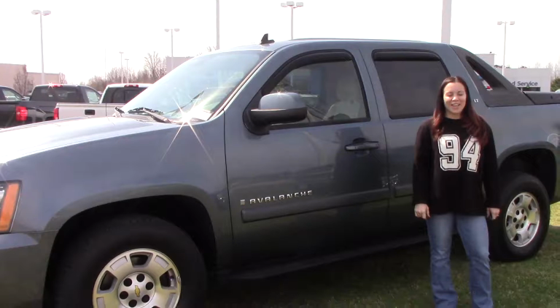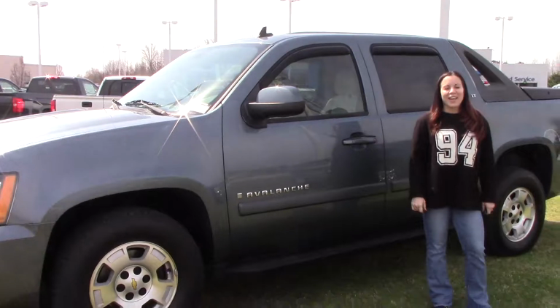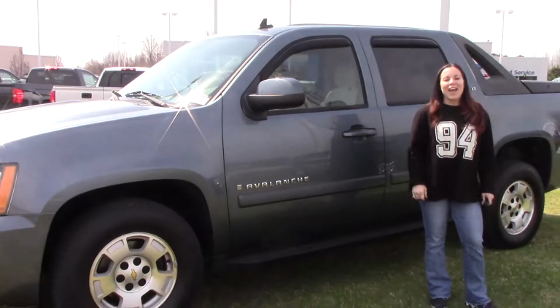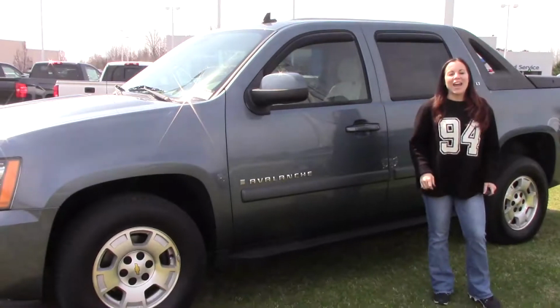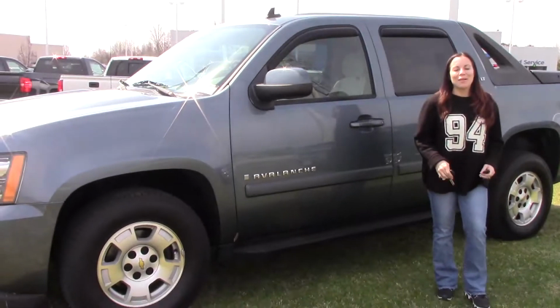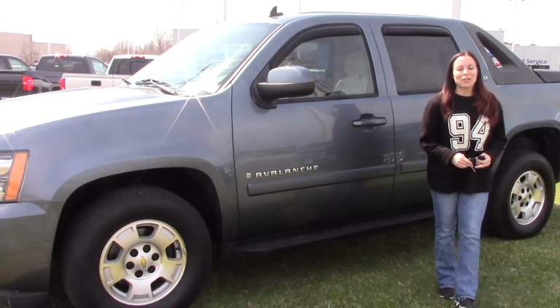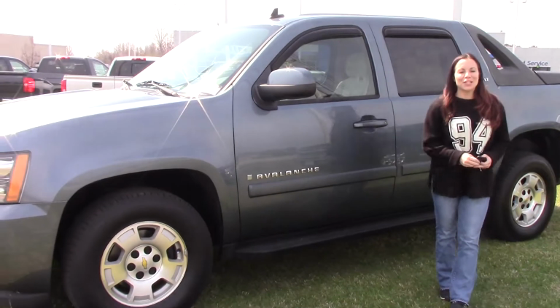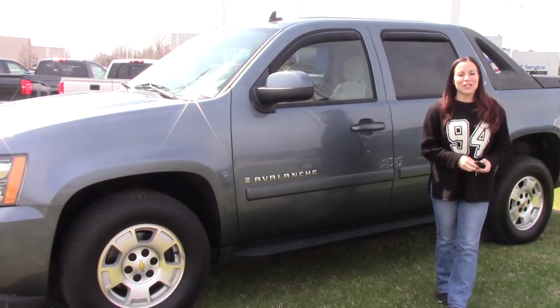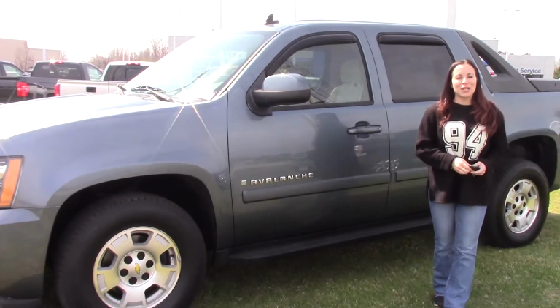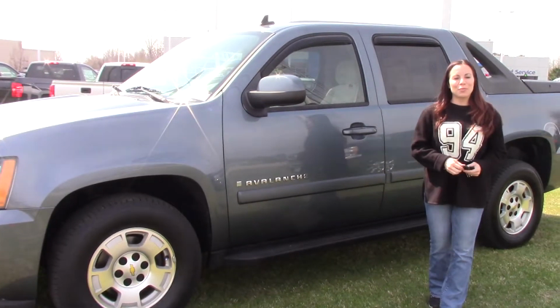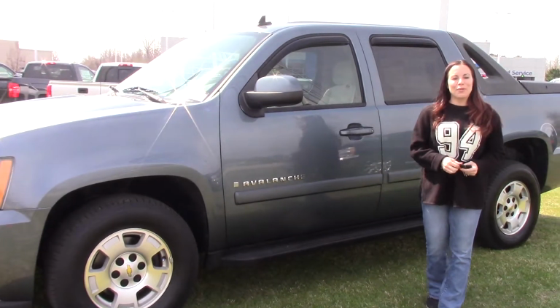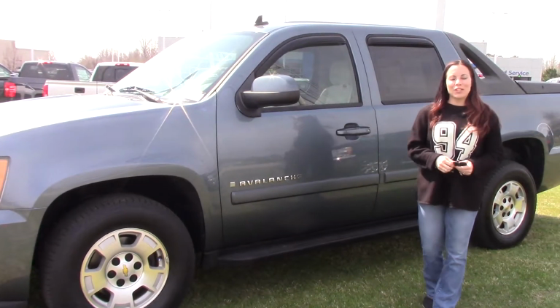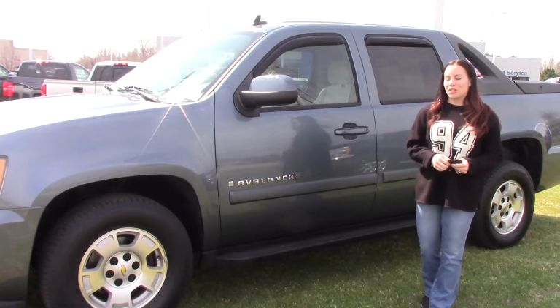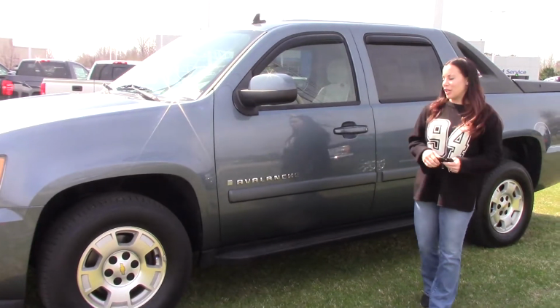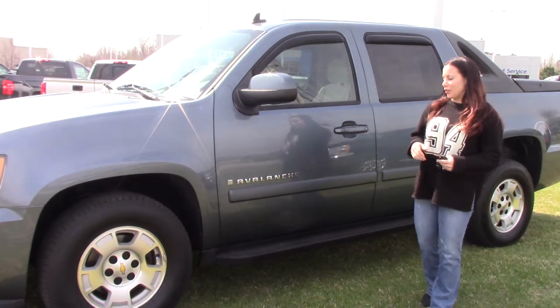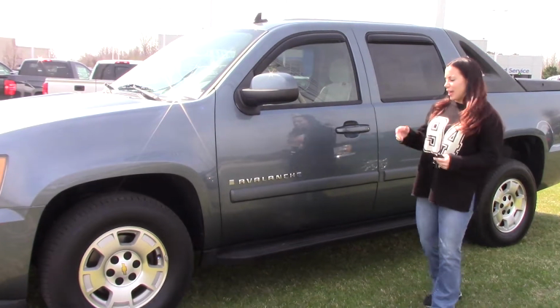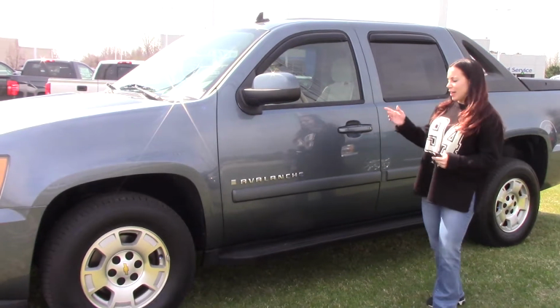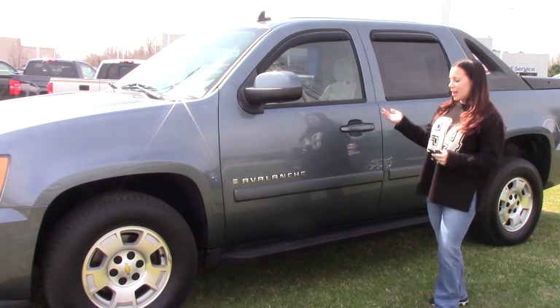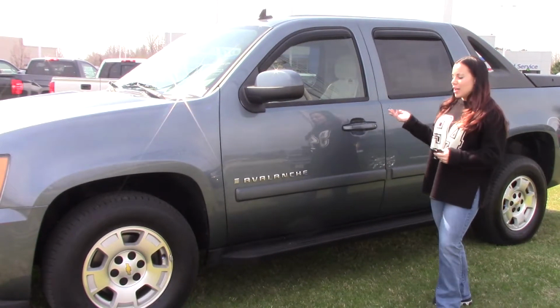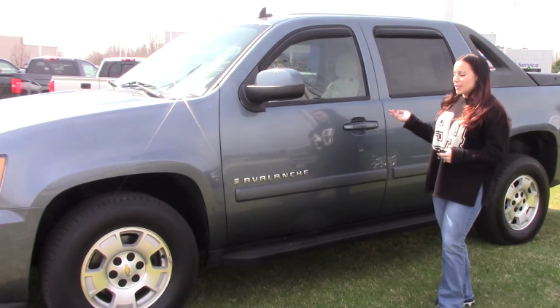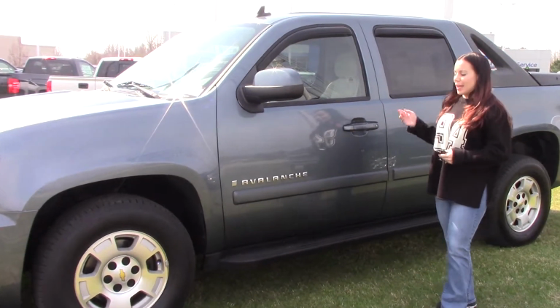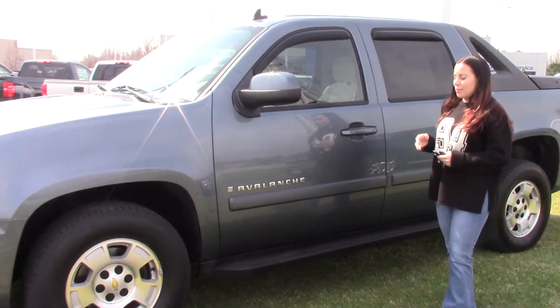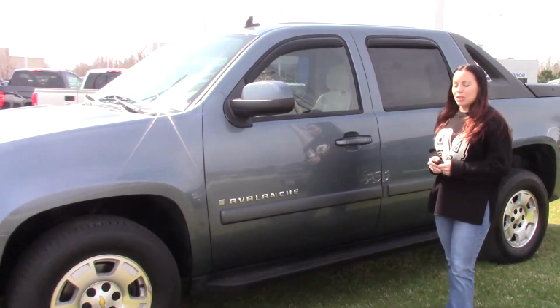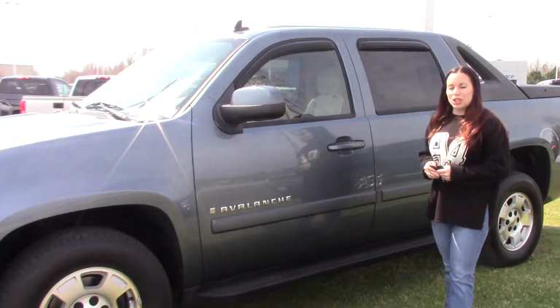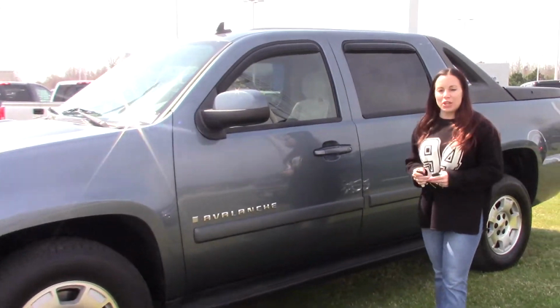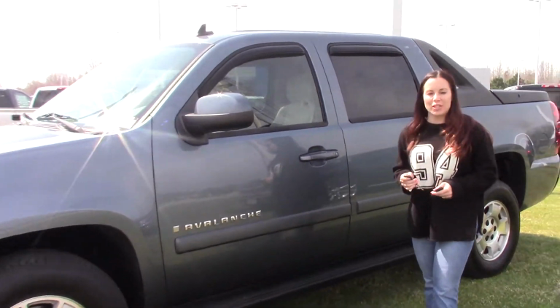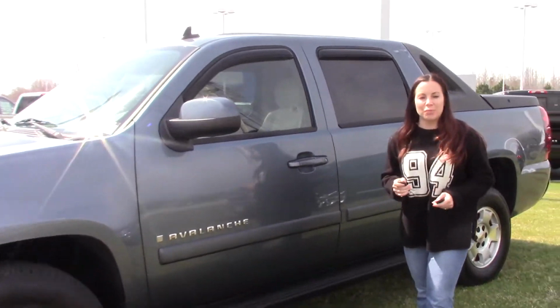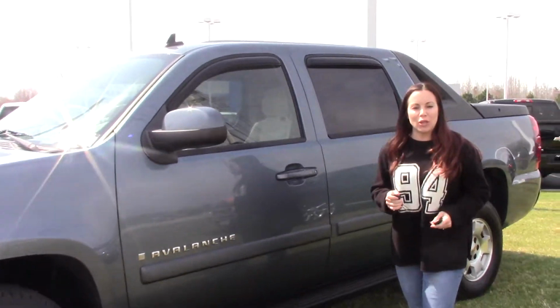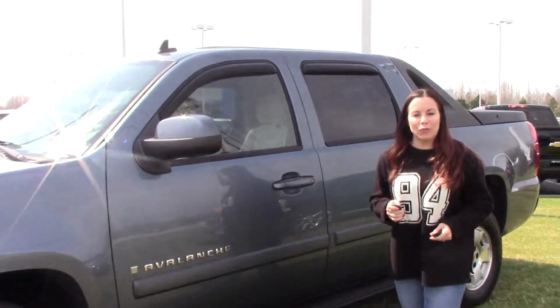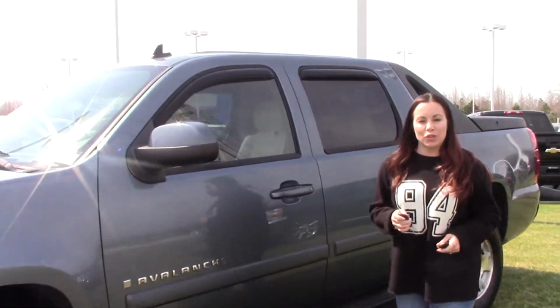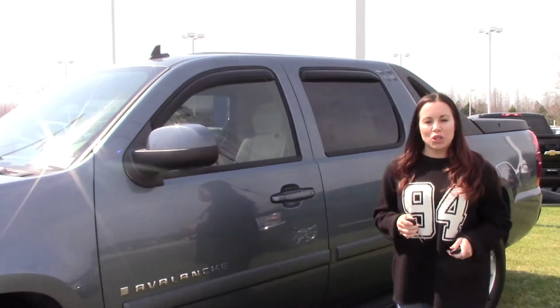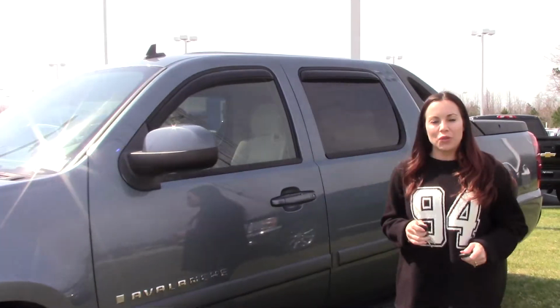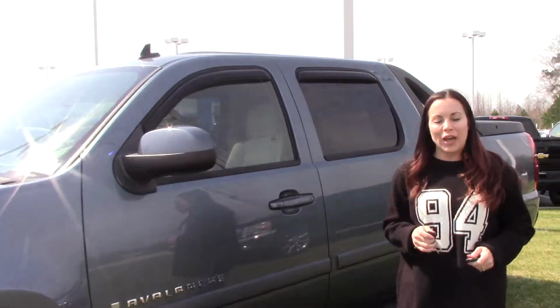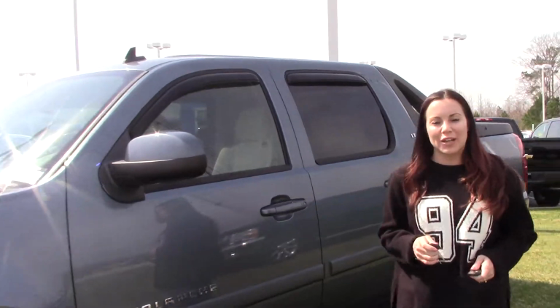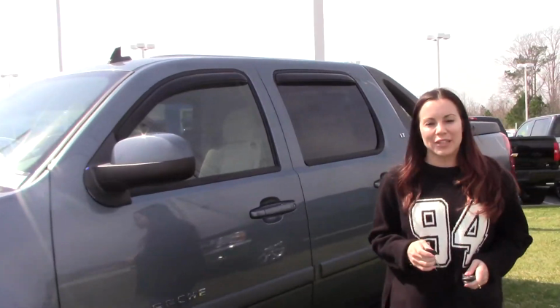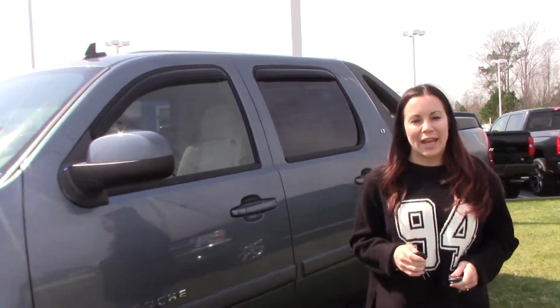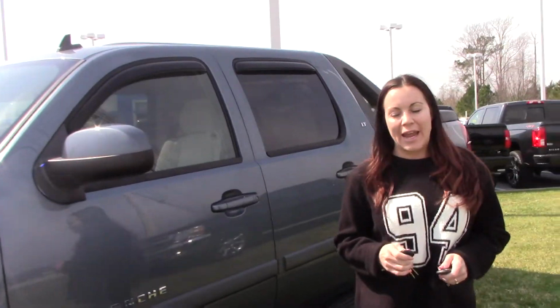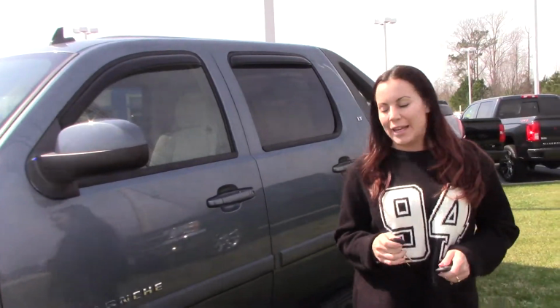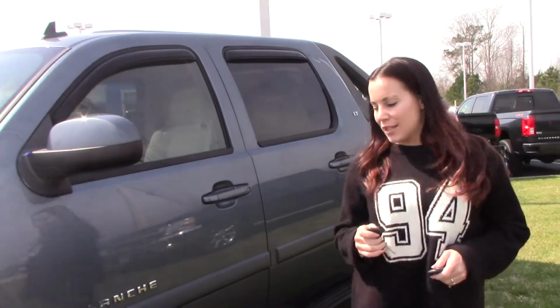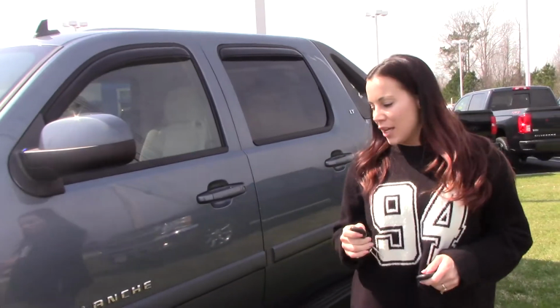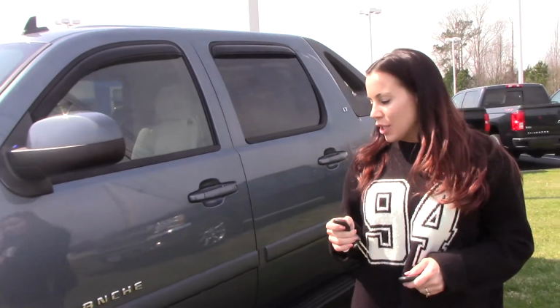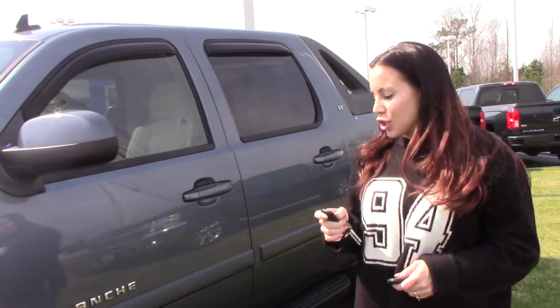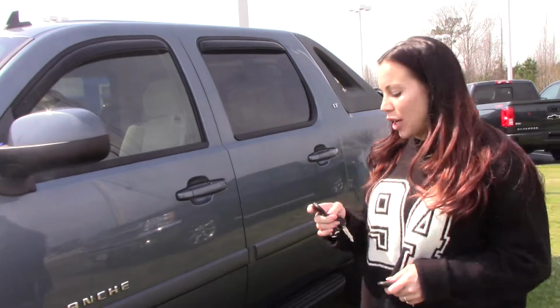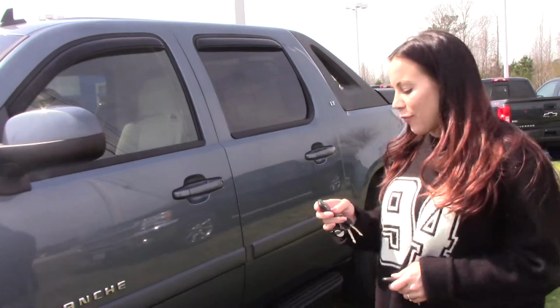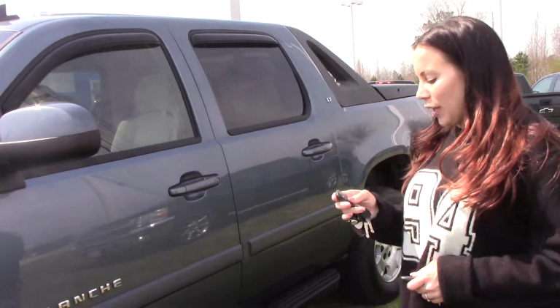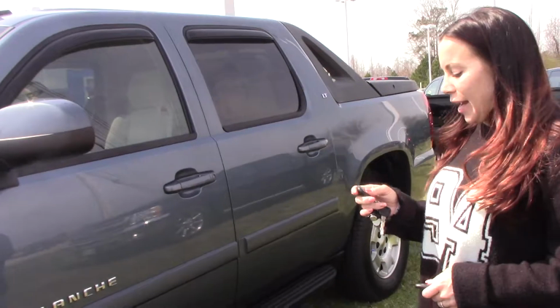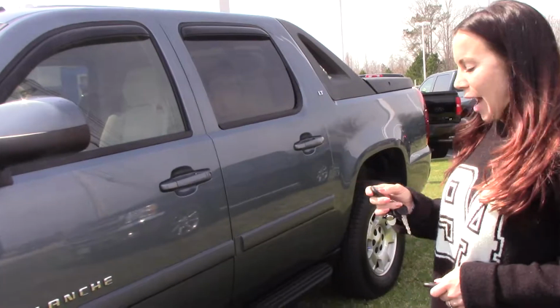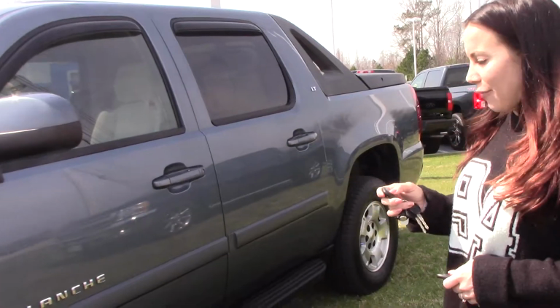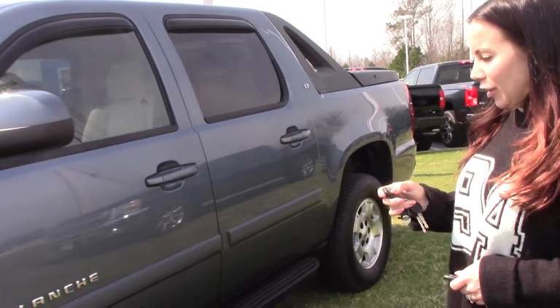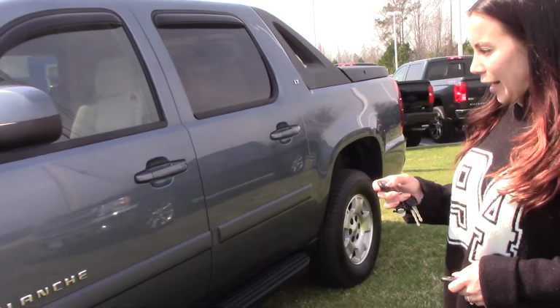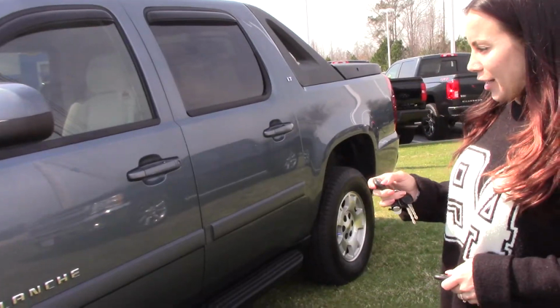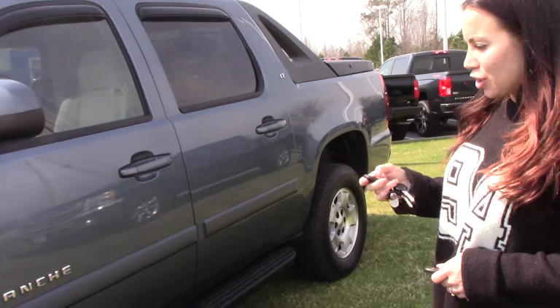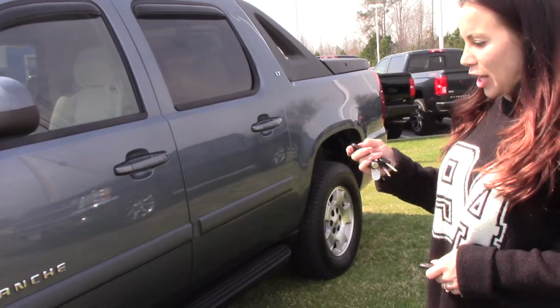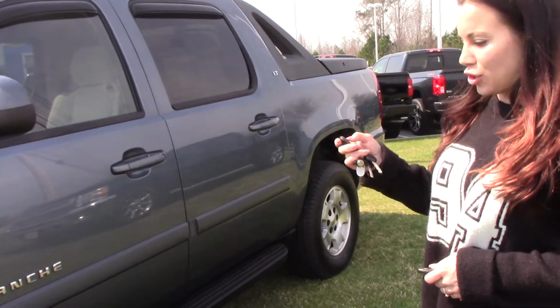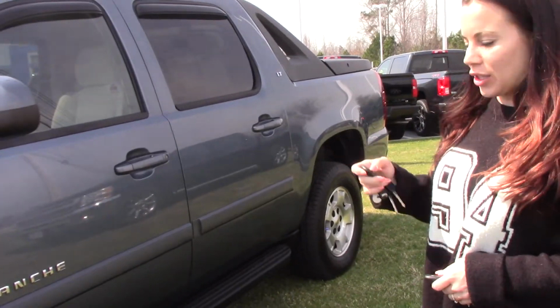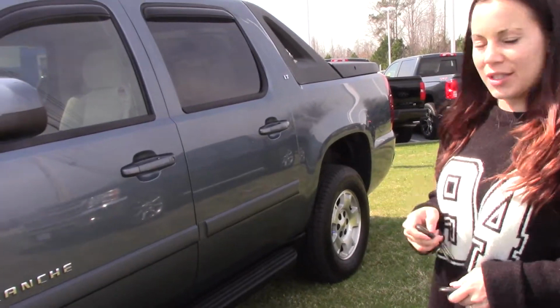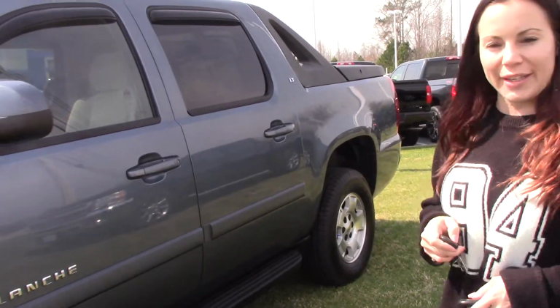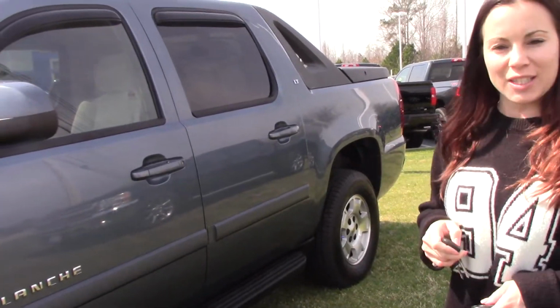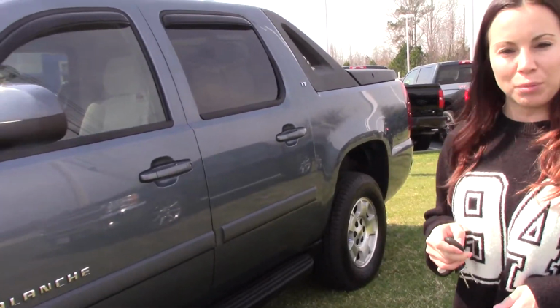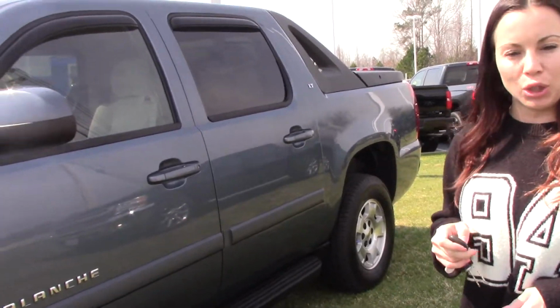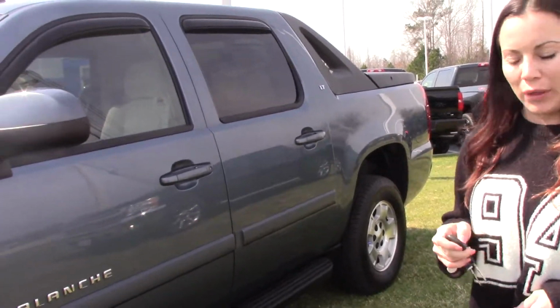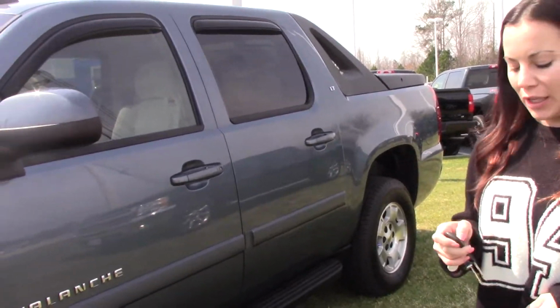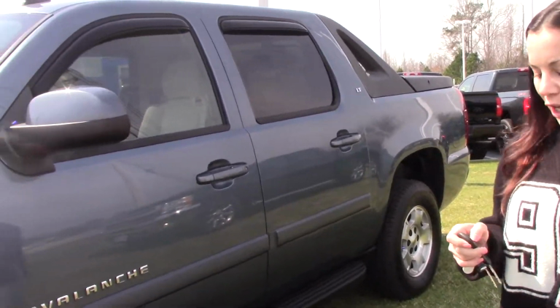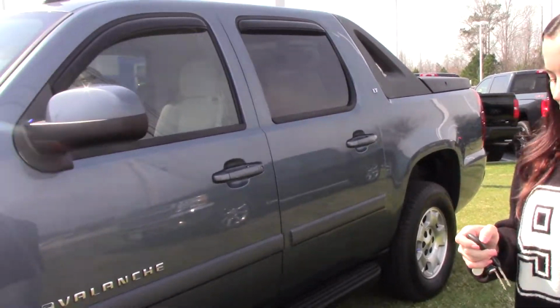Hey, I'm Kristen at Heber Buster Chevrolet. Today I'm going to show you this beautiful 2008 Chevrolet Avalanche. As you can see, it's blue in color.